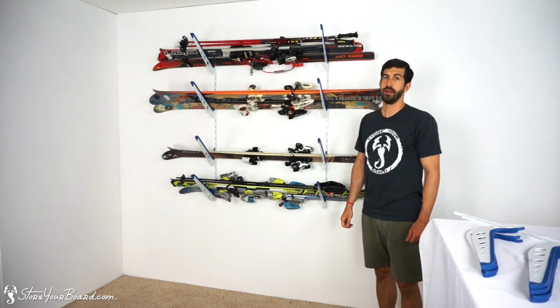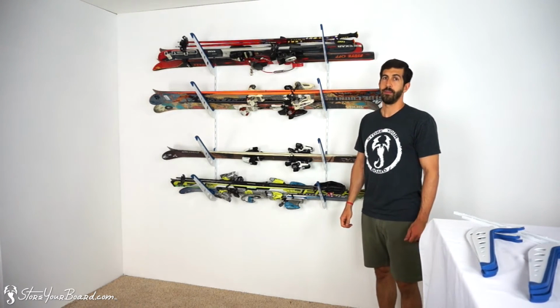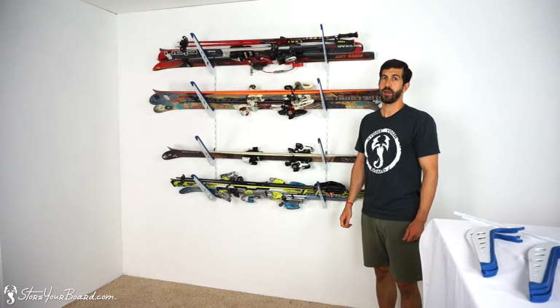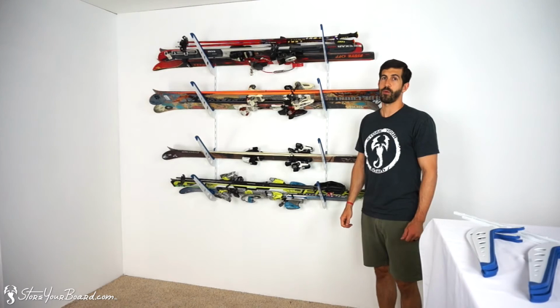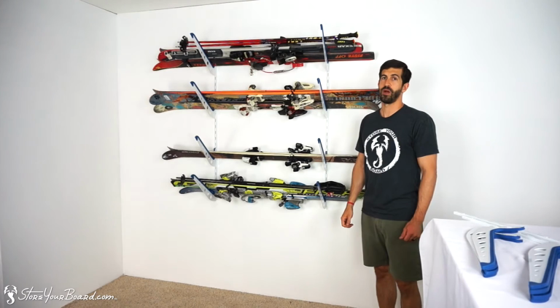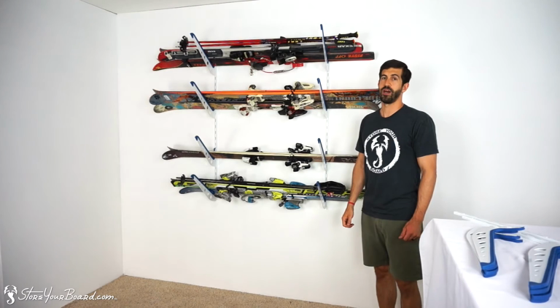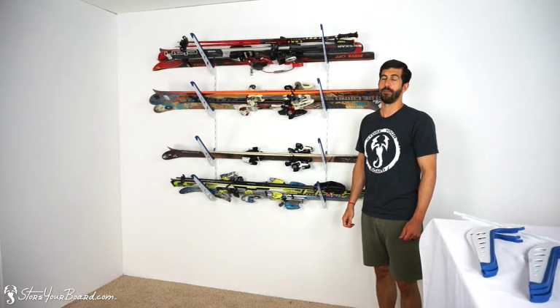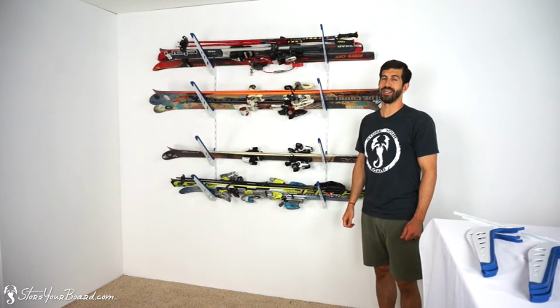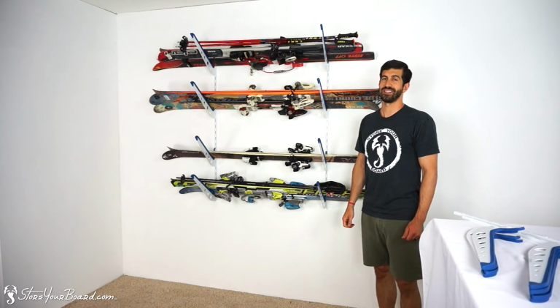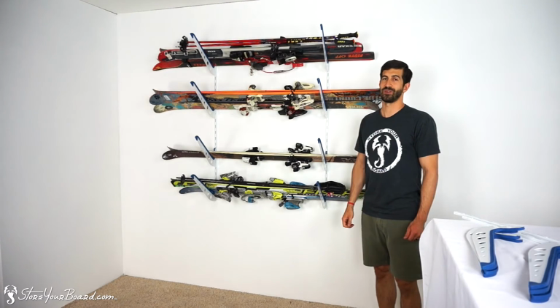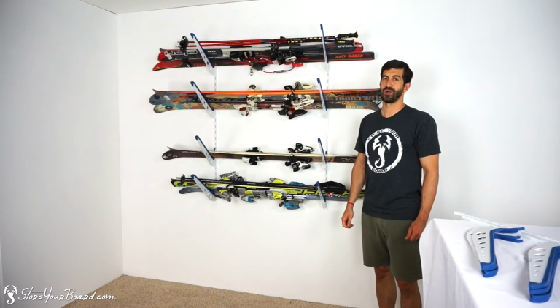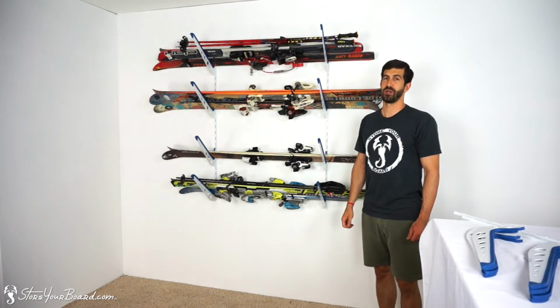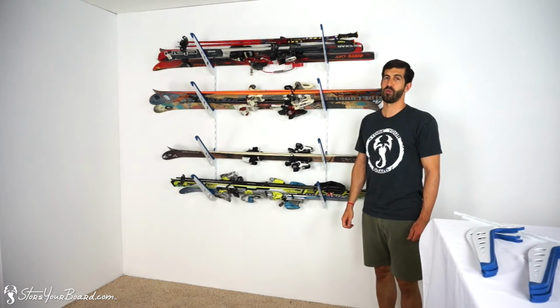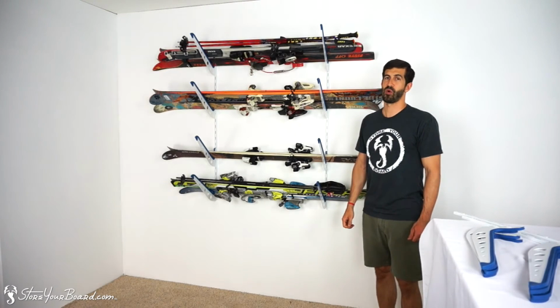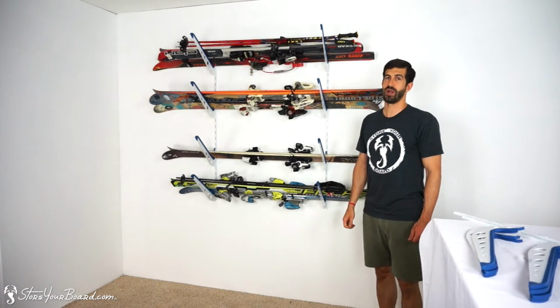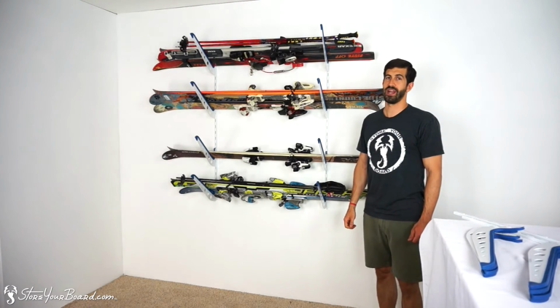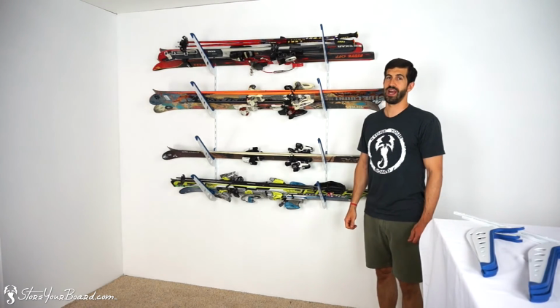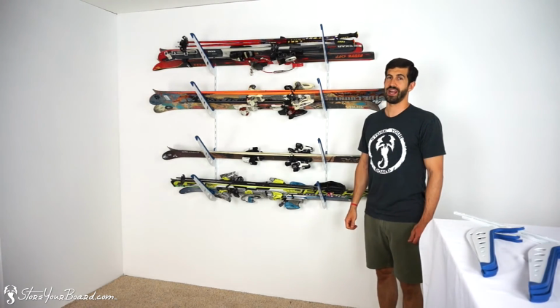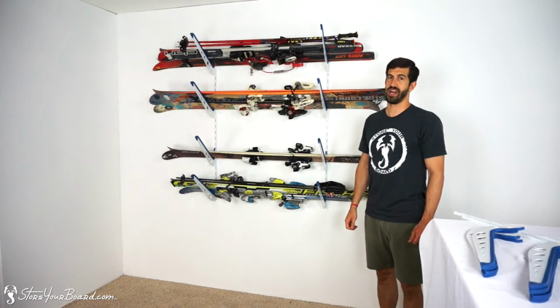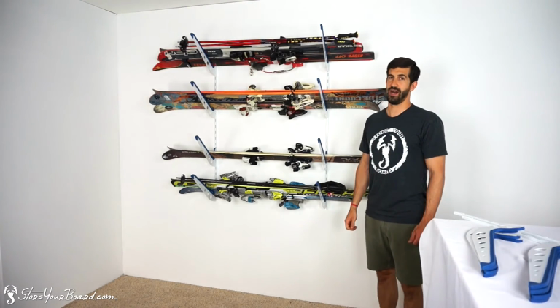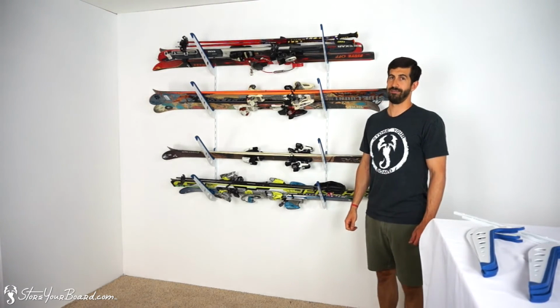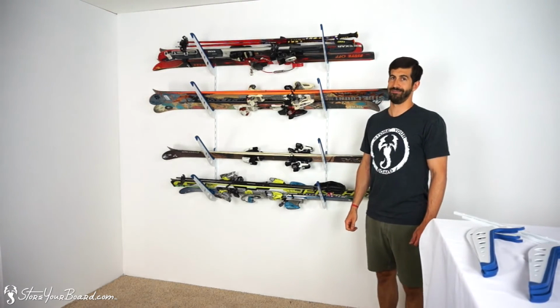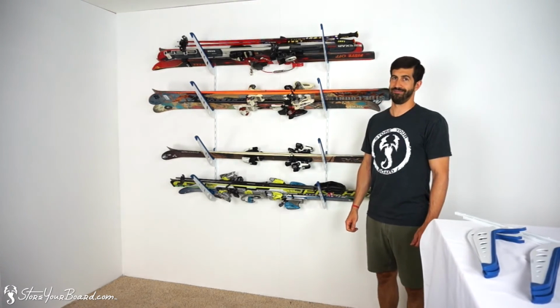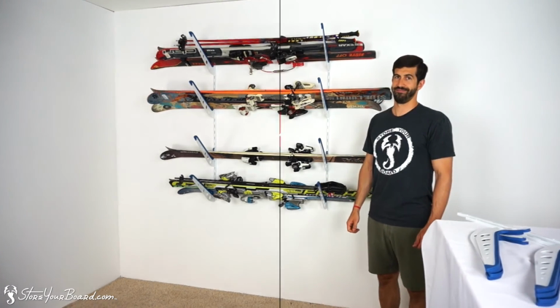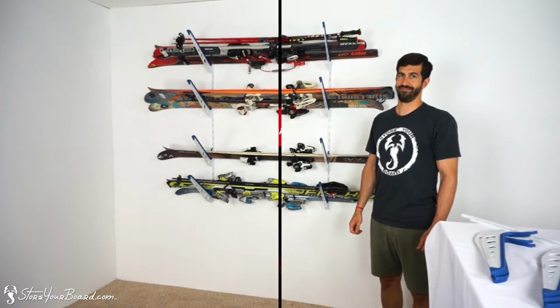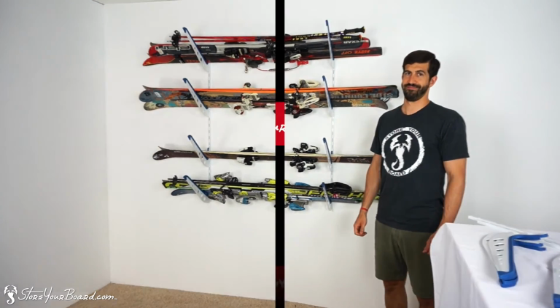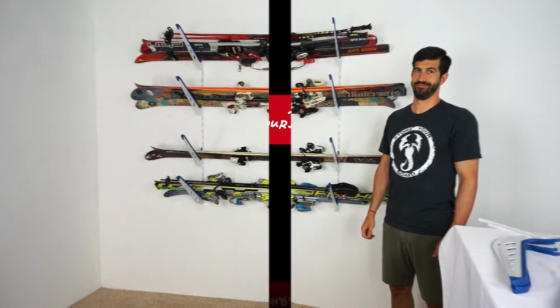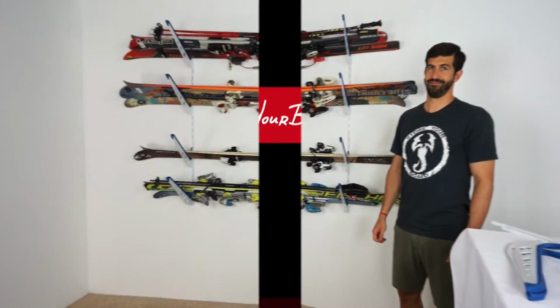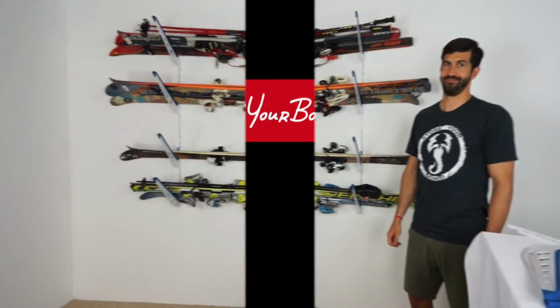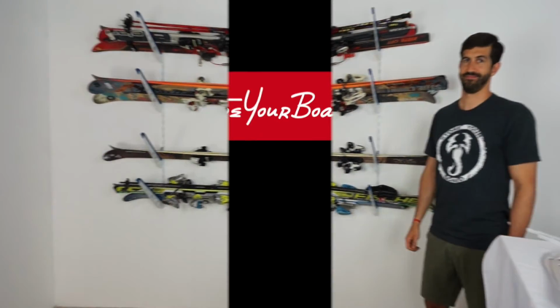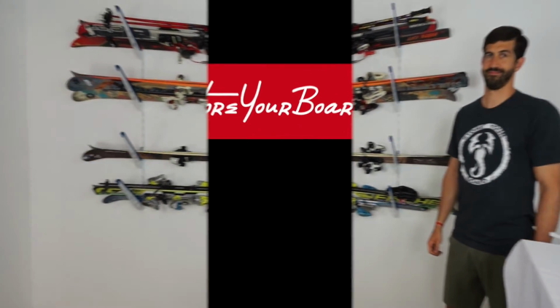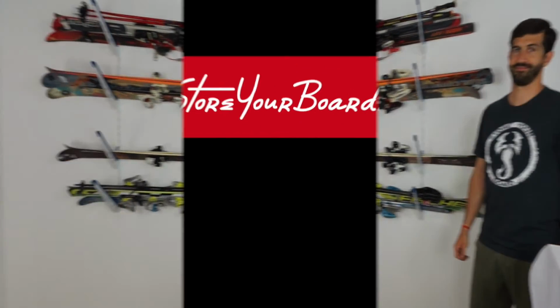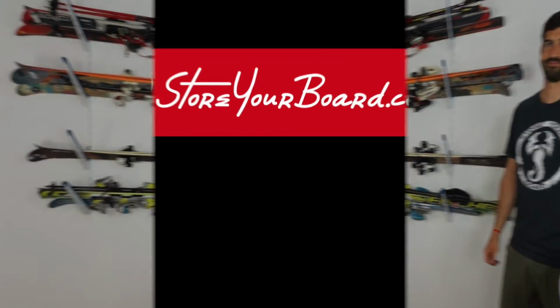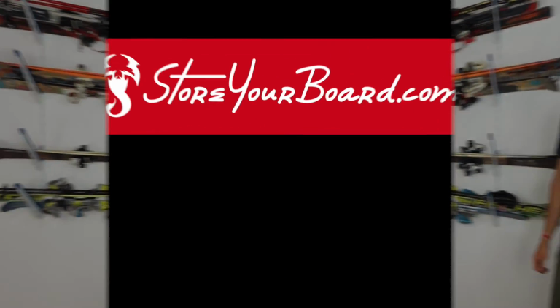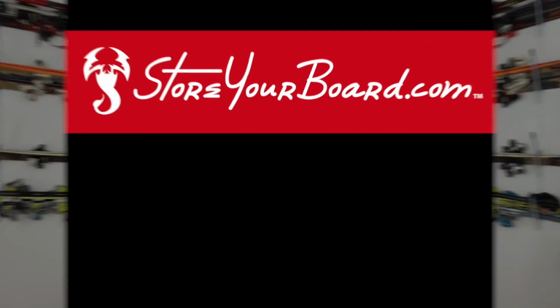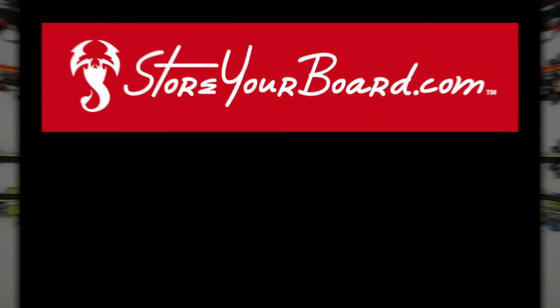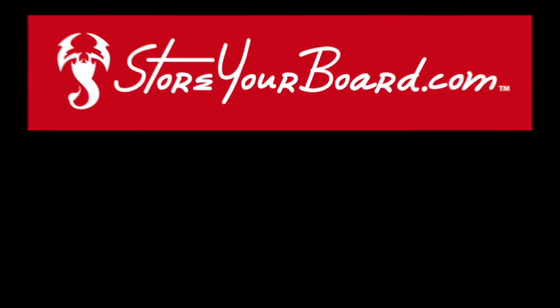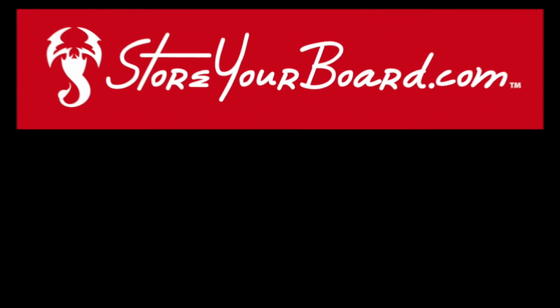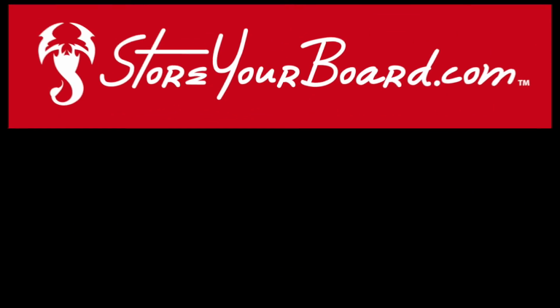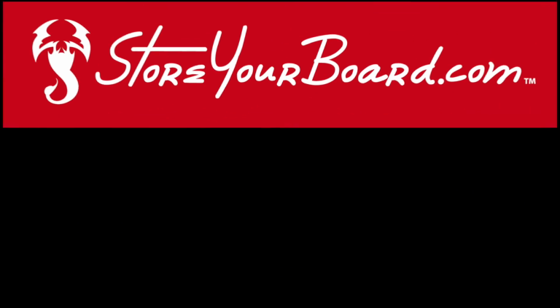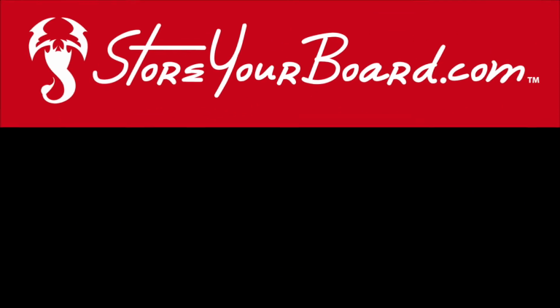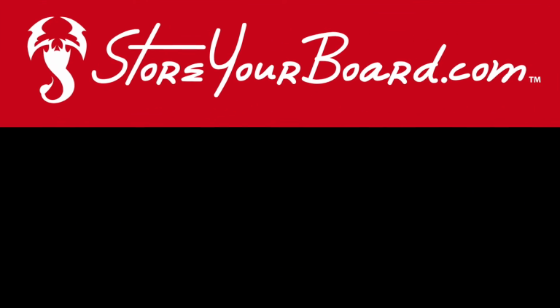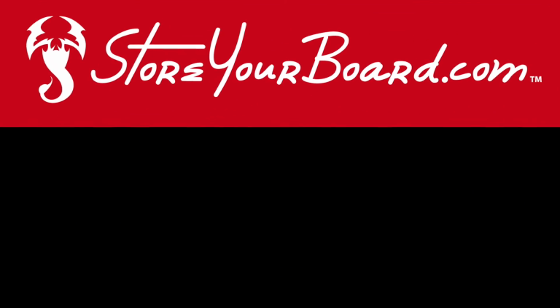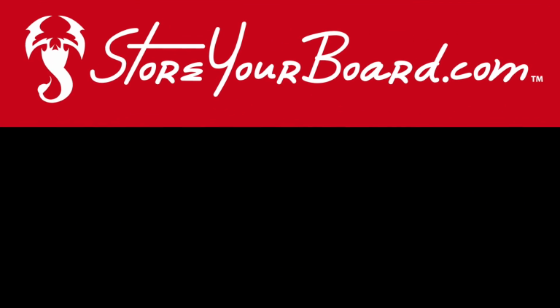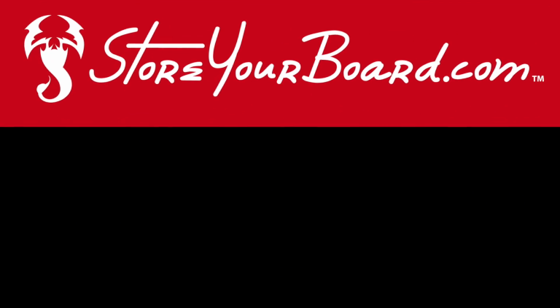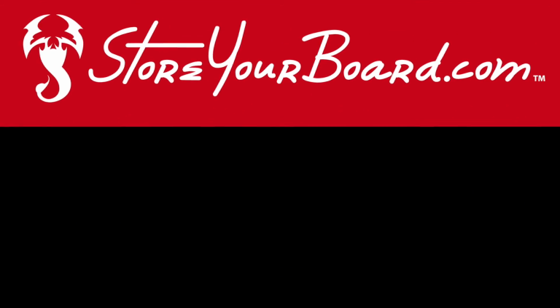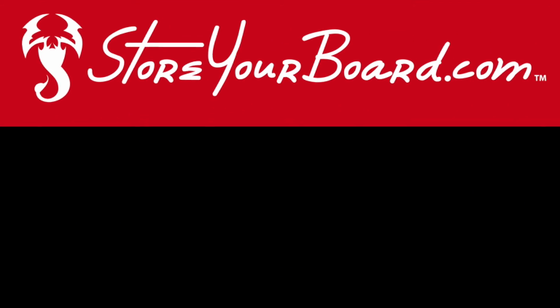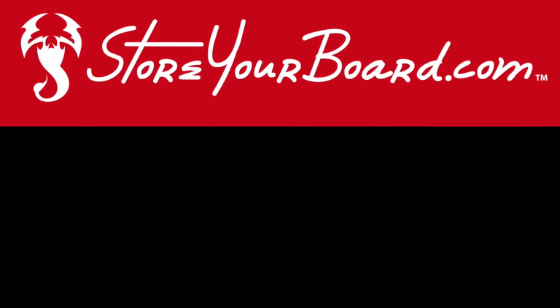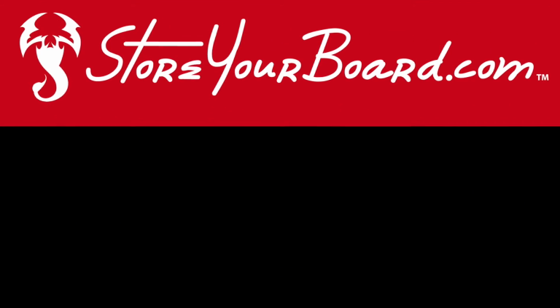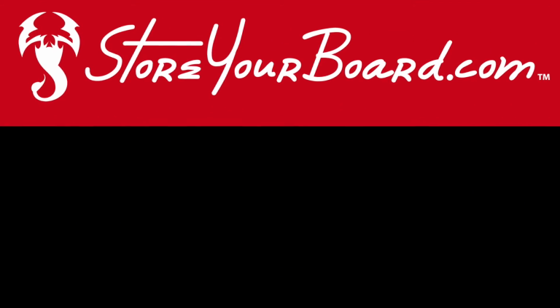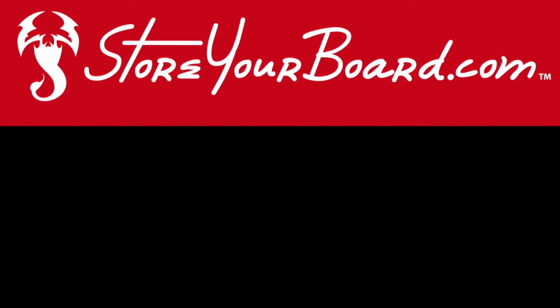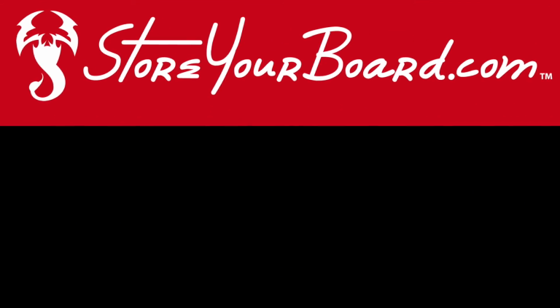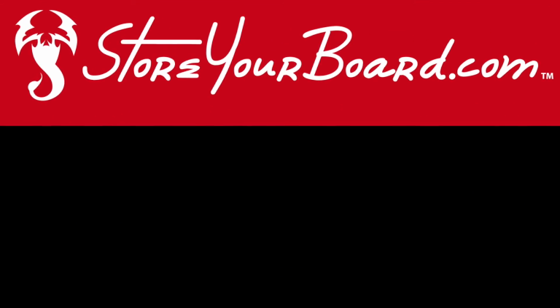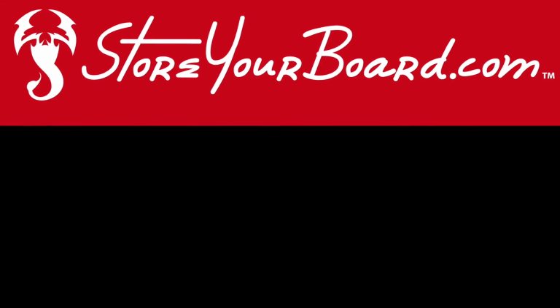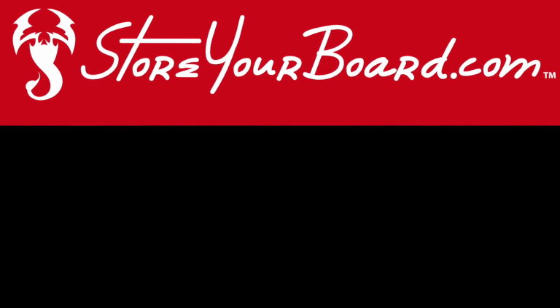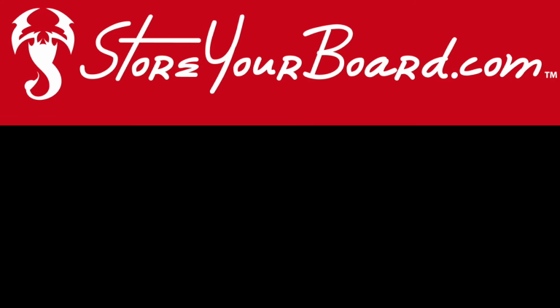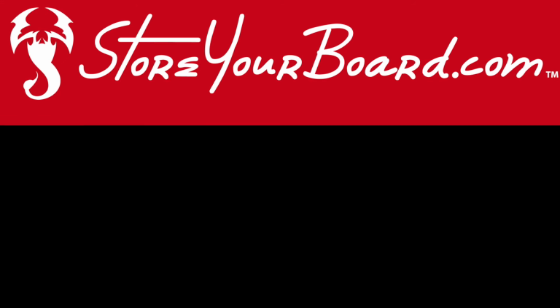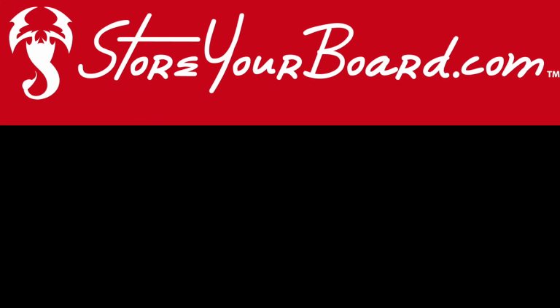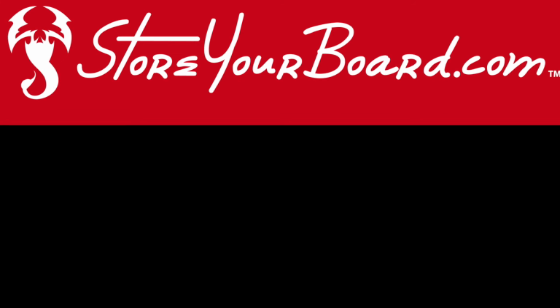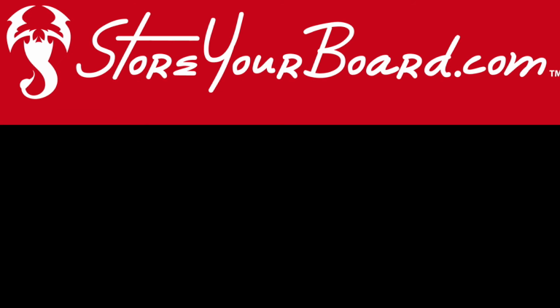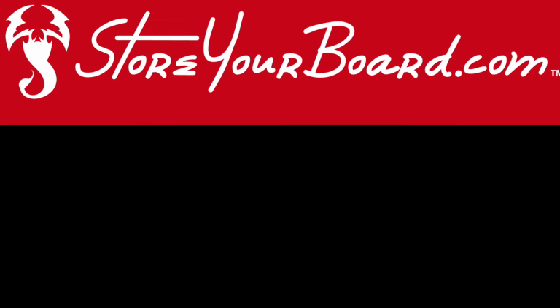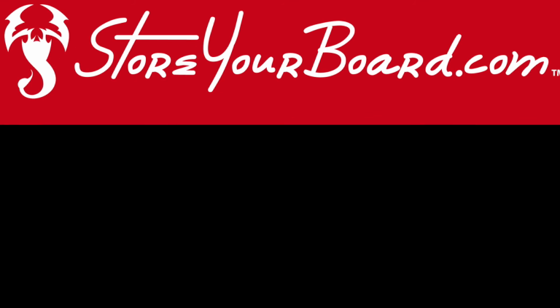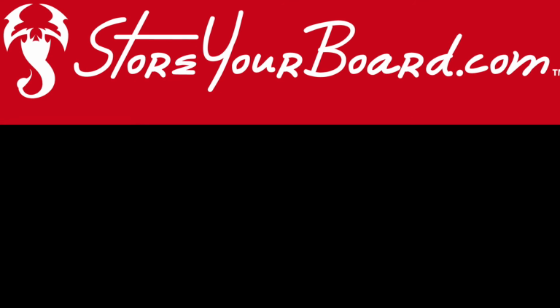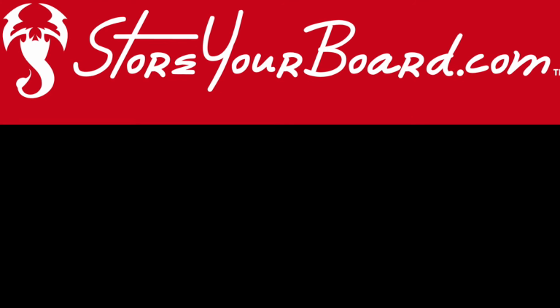Pick one up at storyboard.com. Thank you.